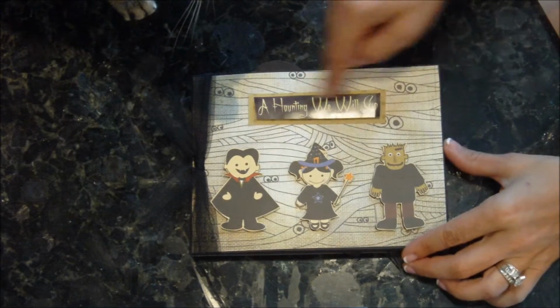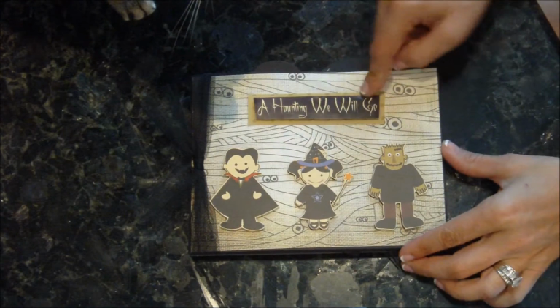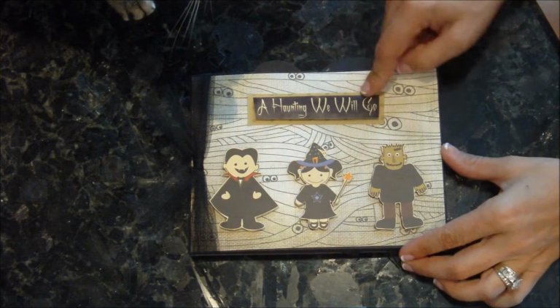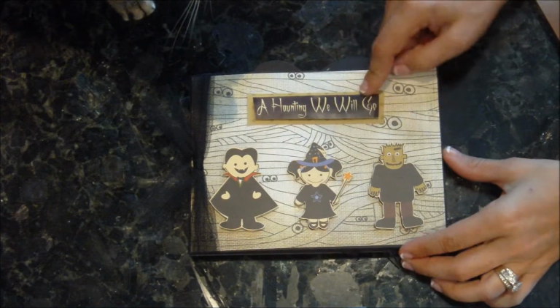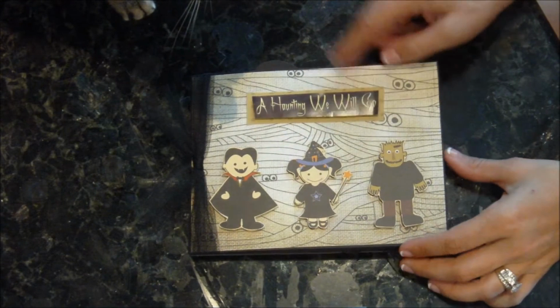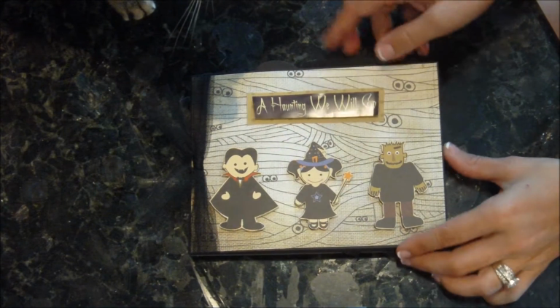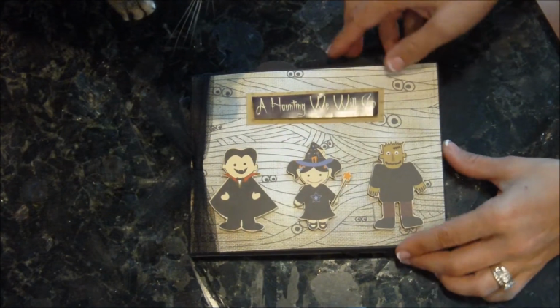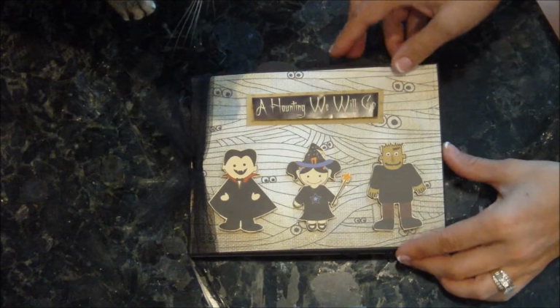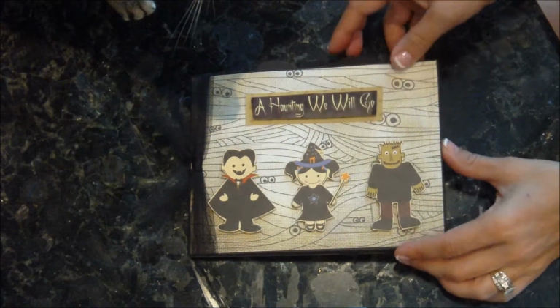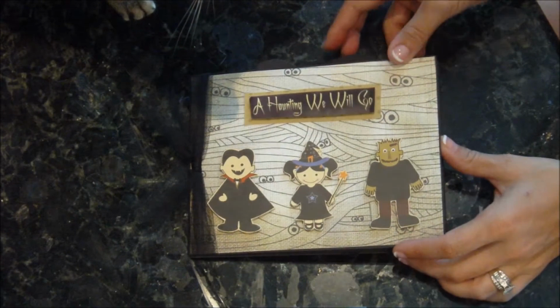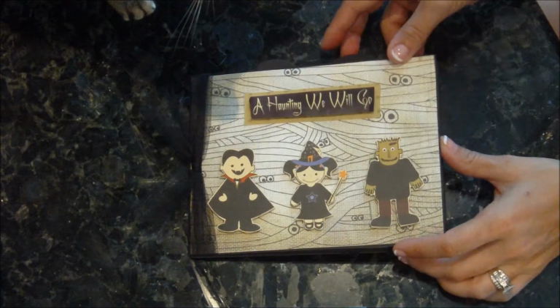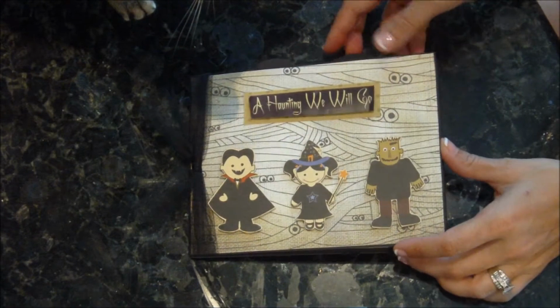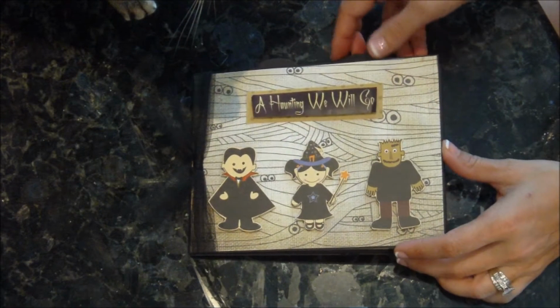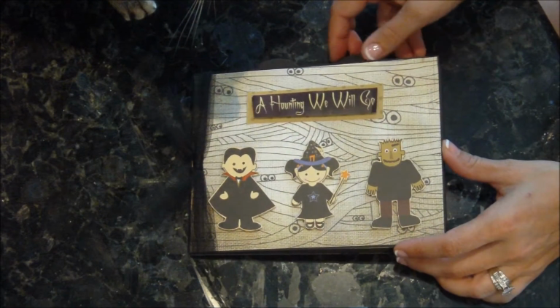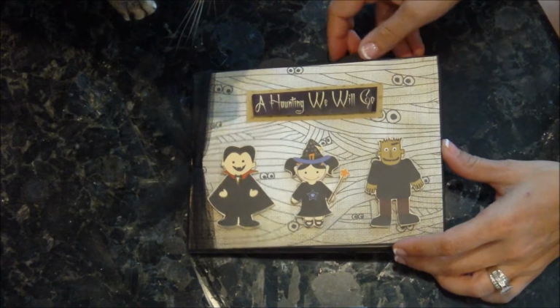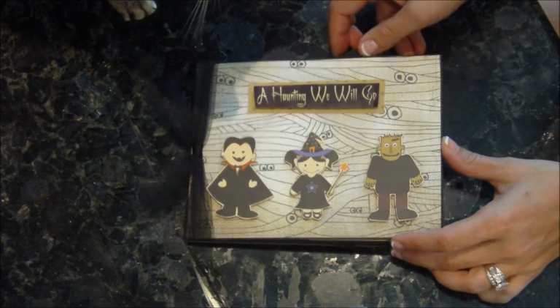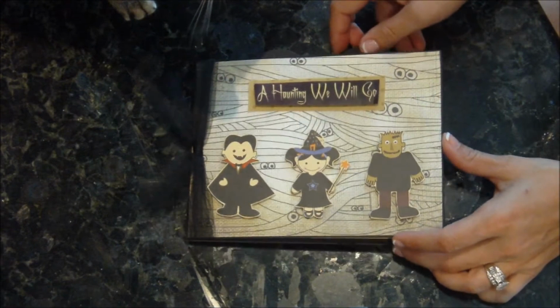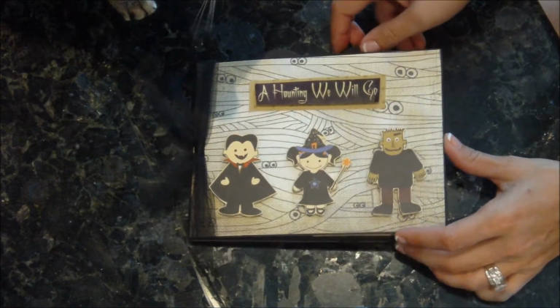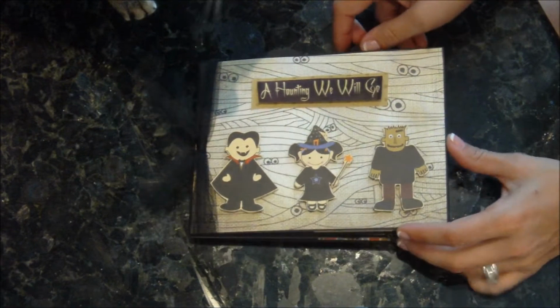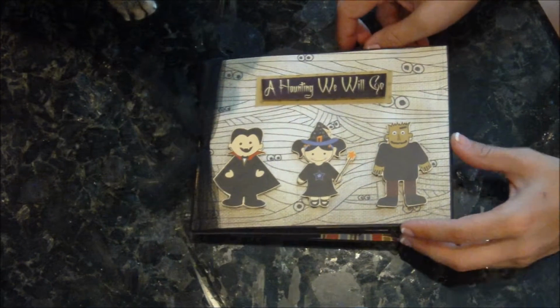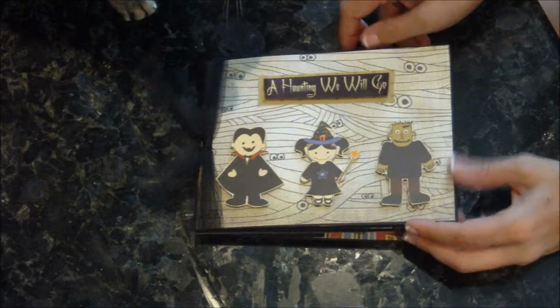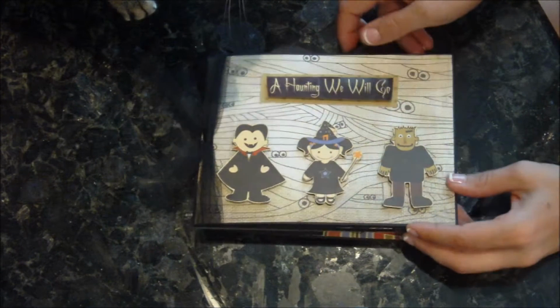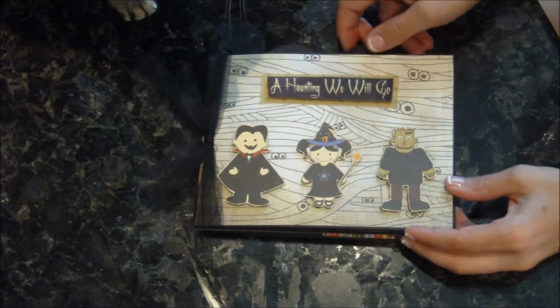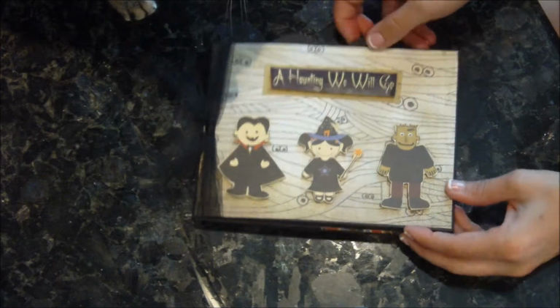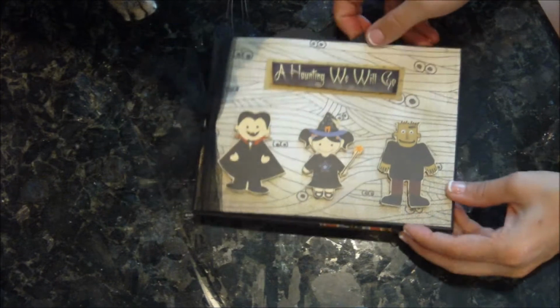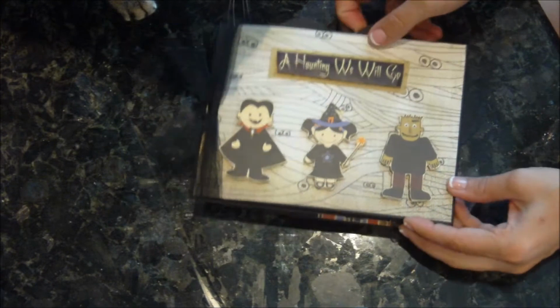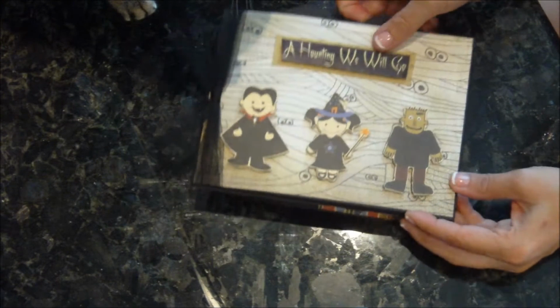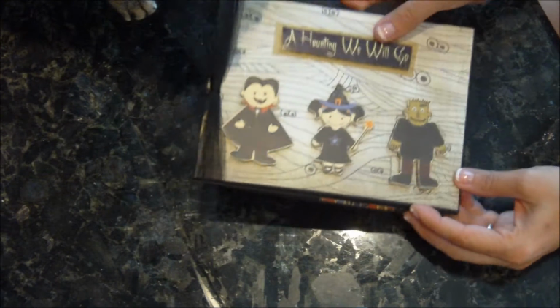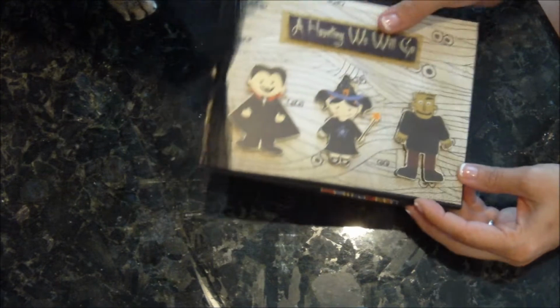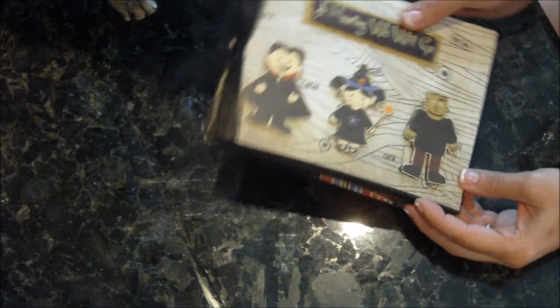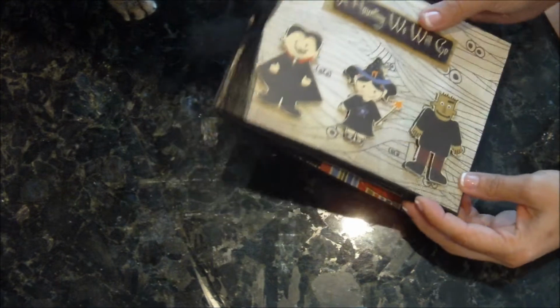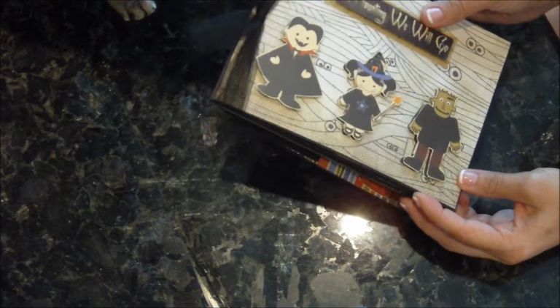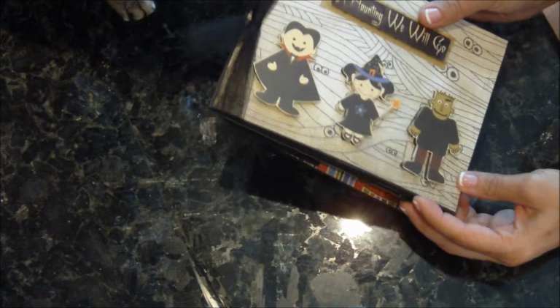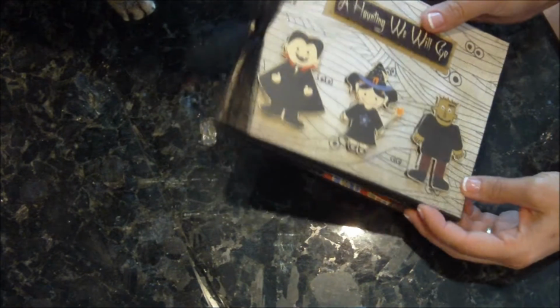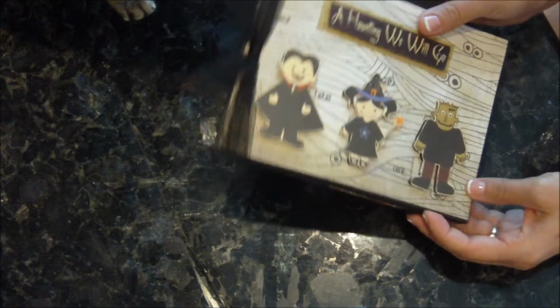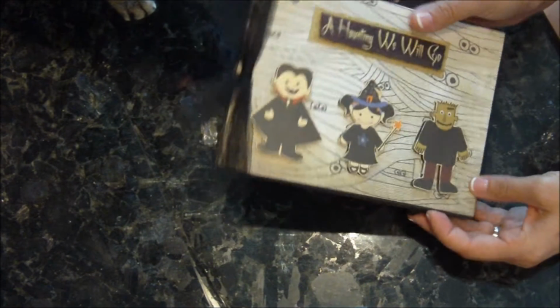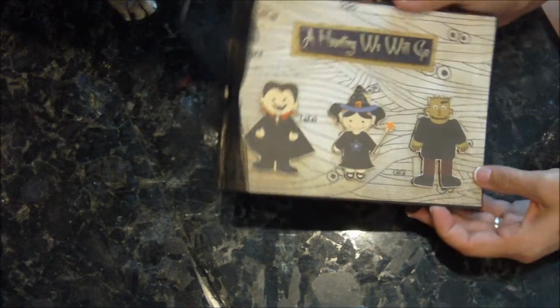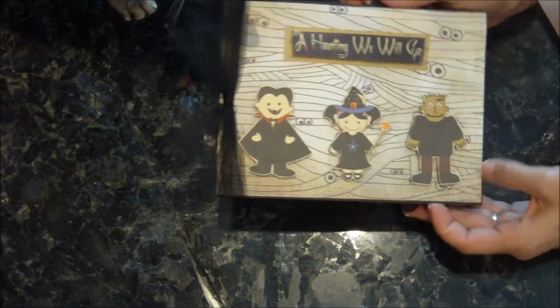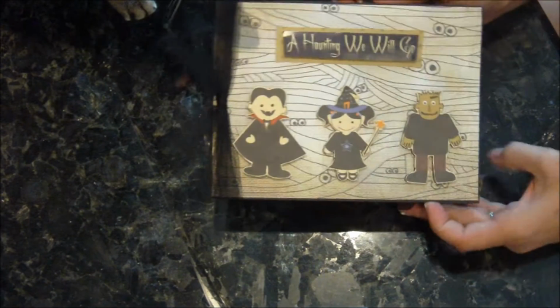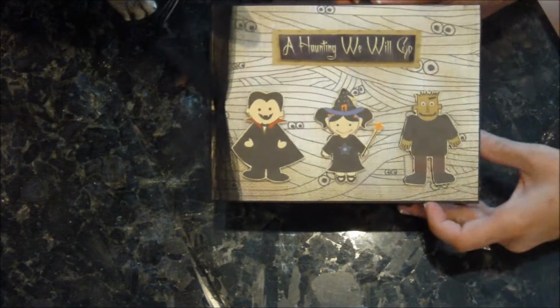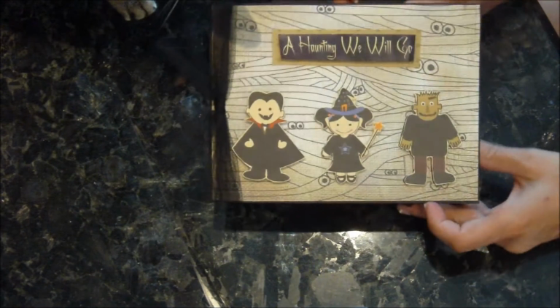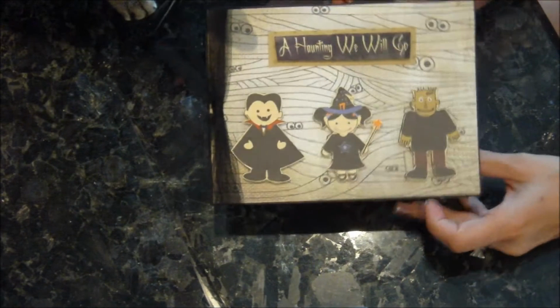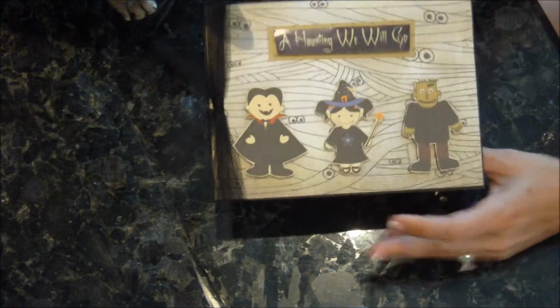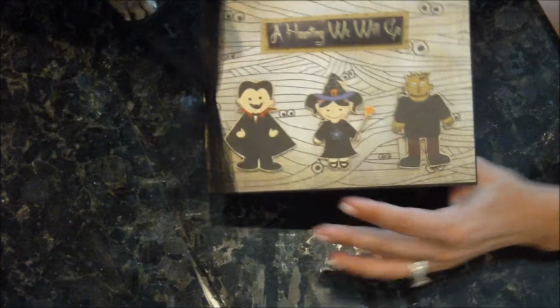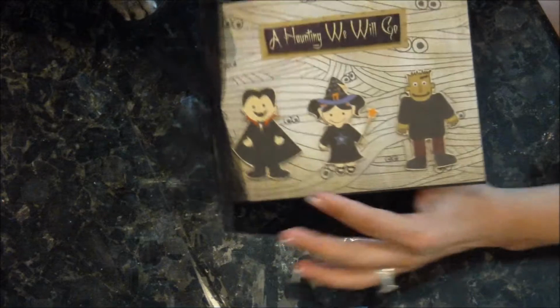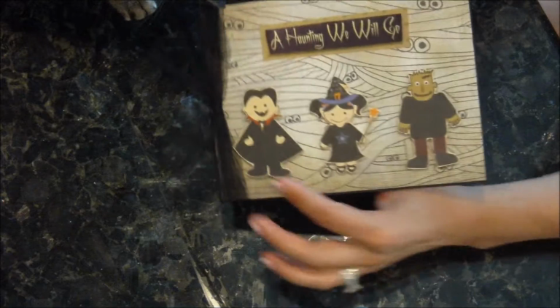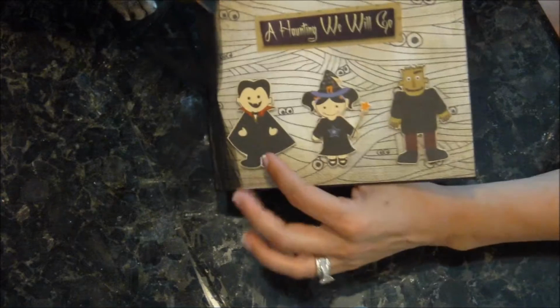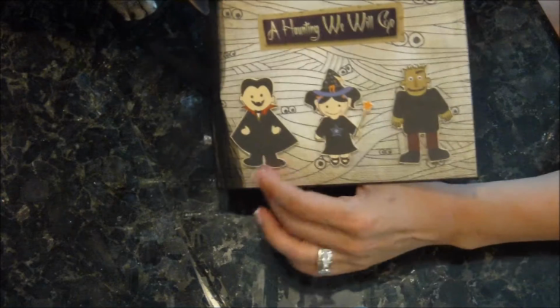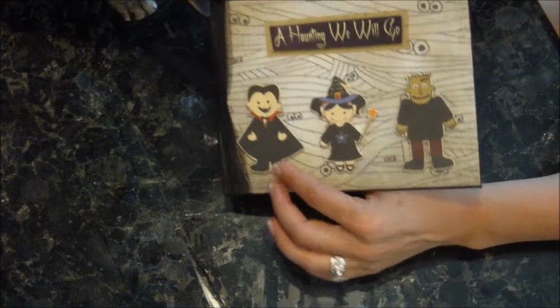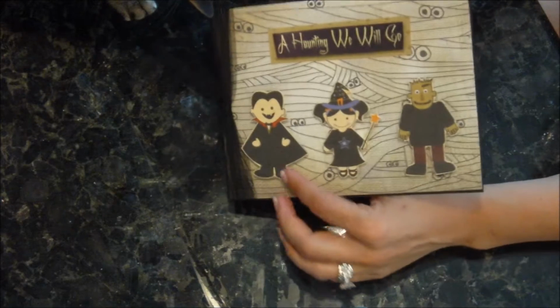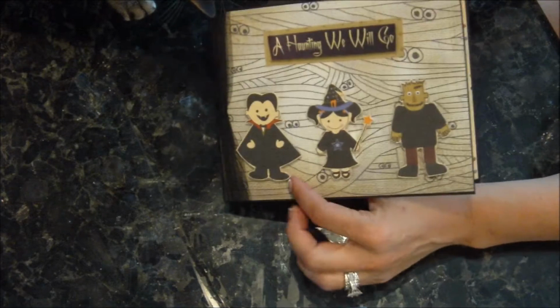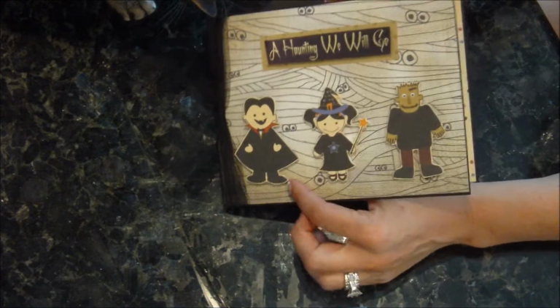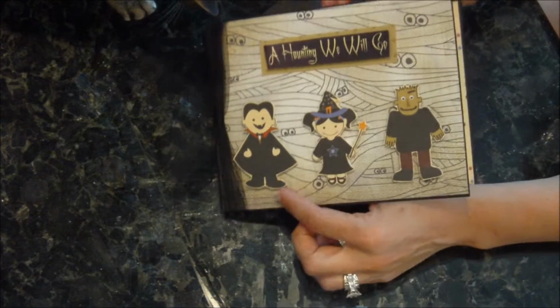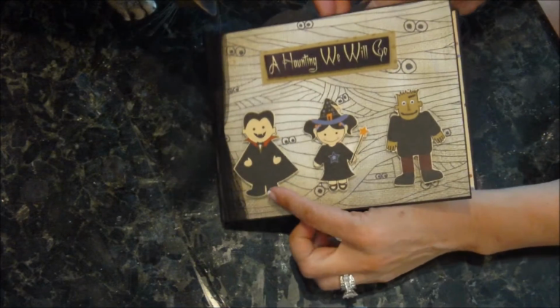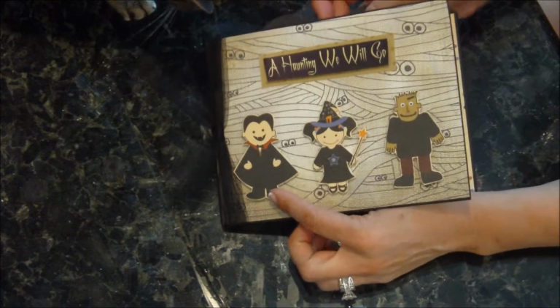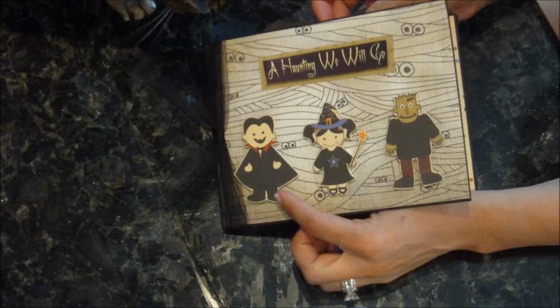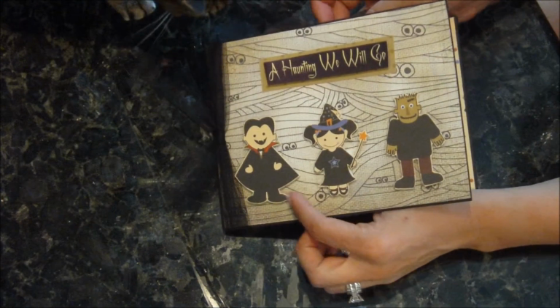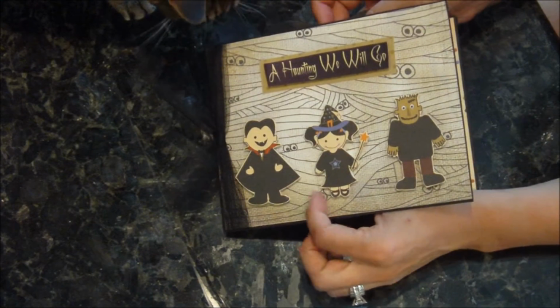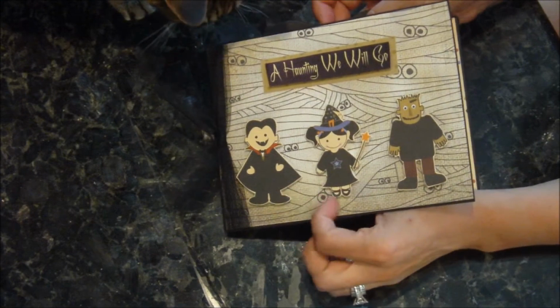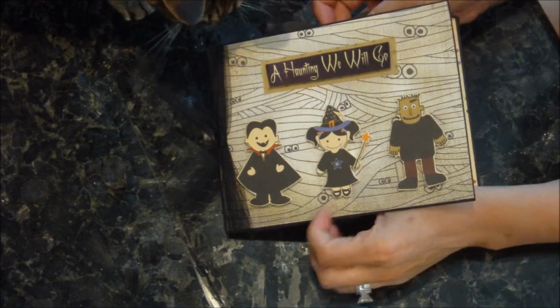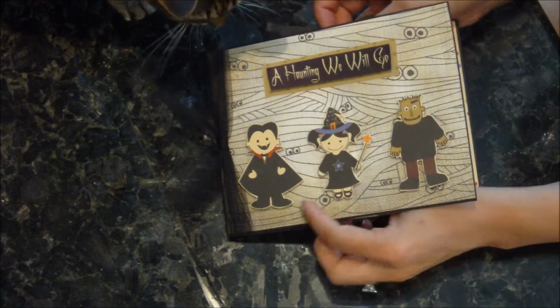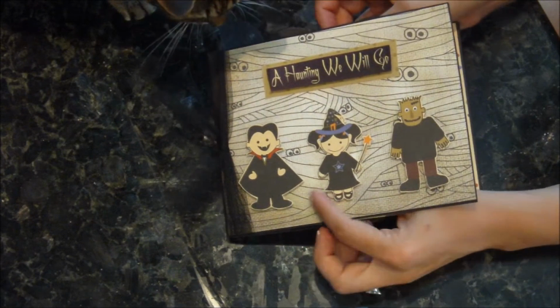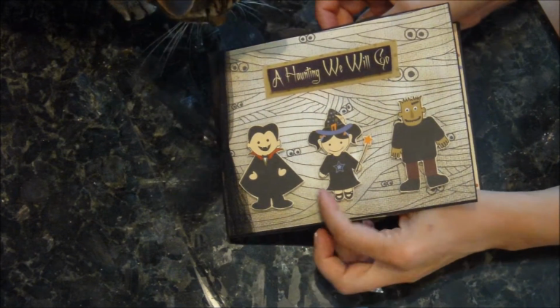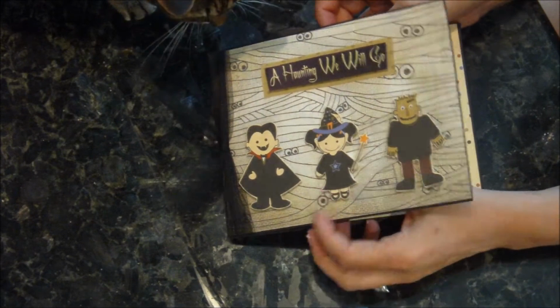On the front it says 'A Haunting We Will Go,' and it's got these three cute little guys here.